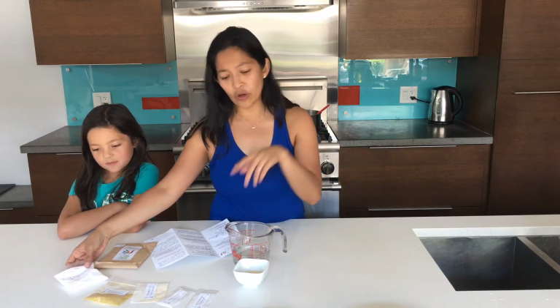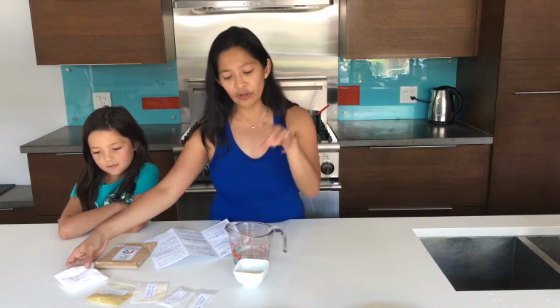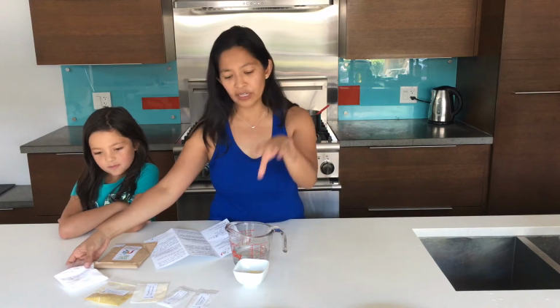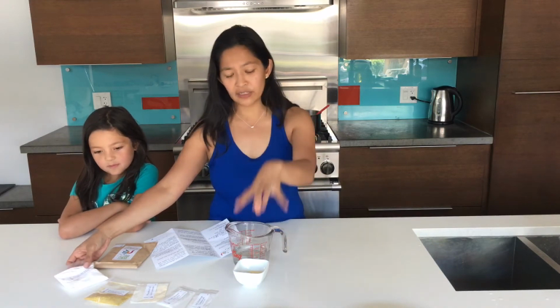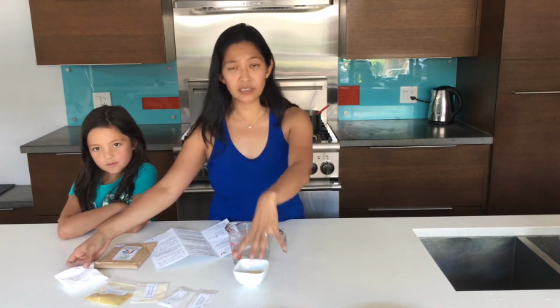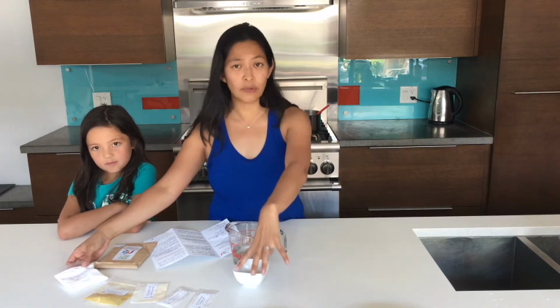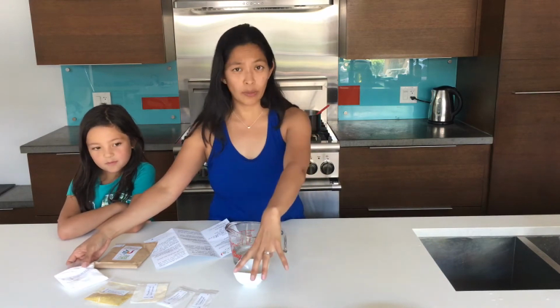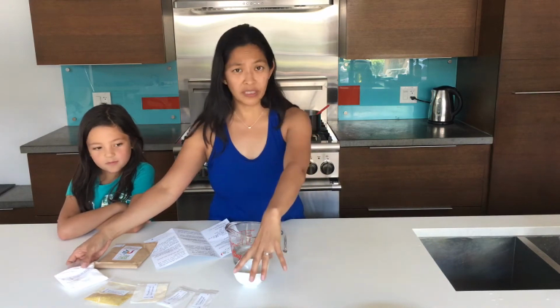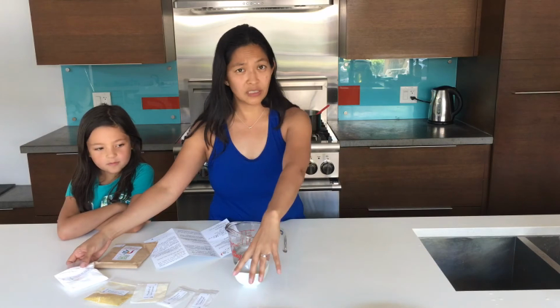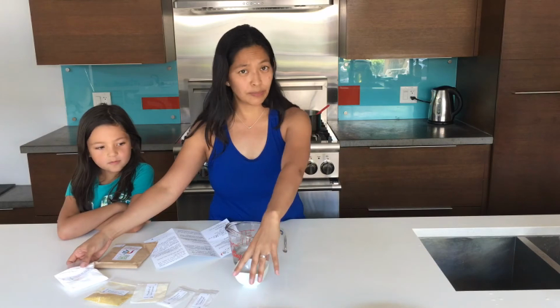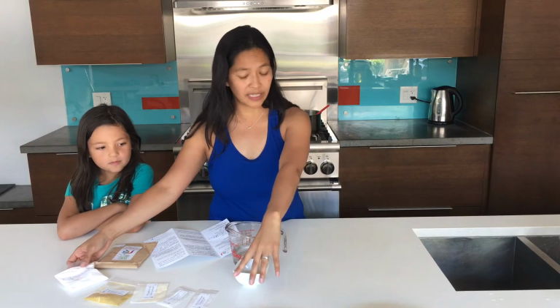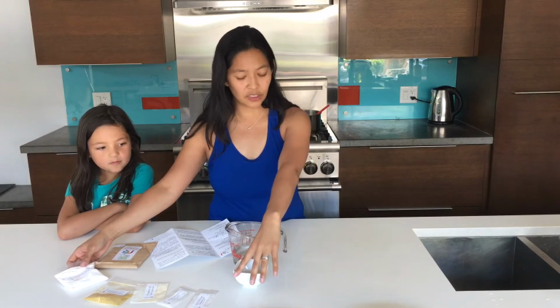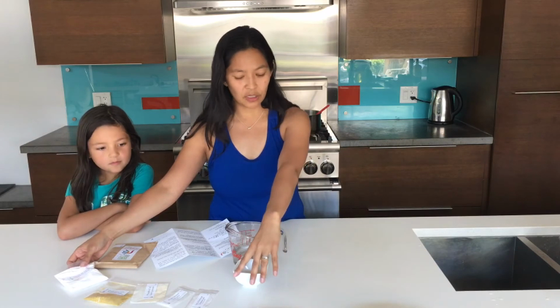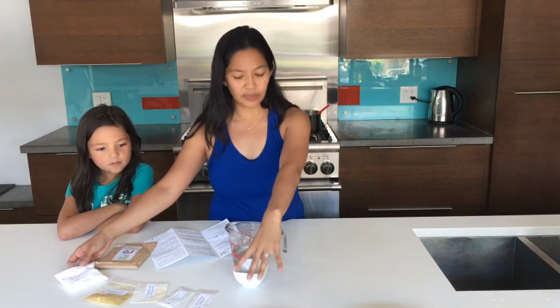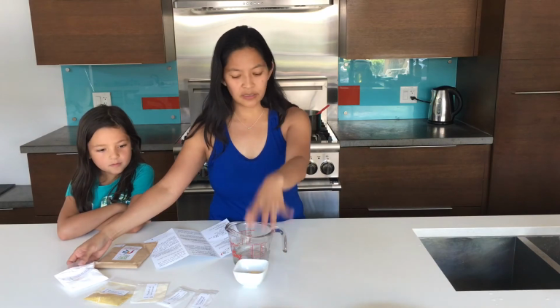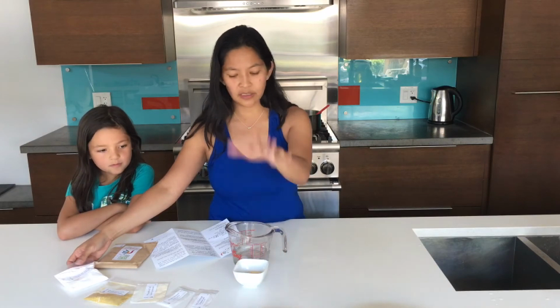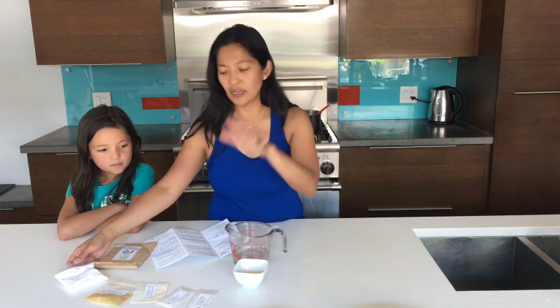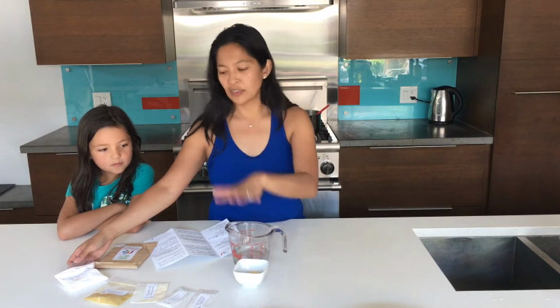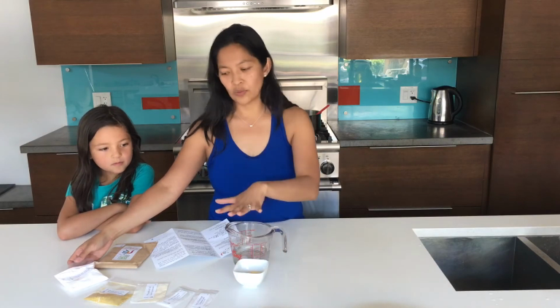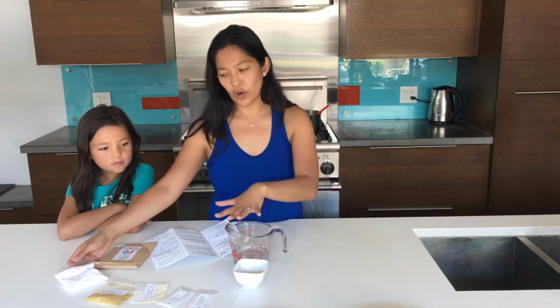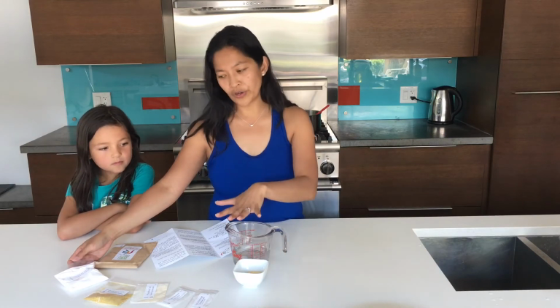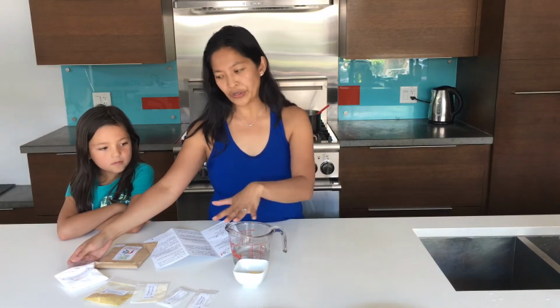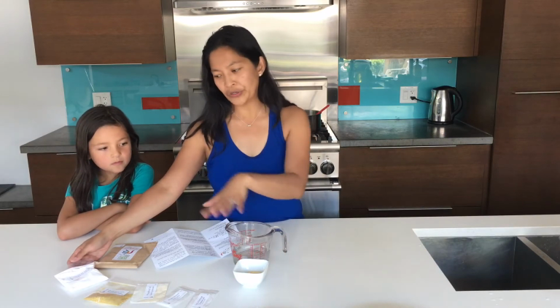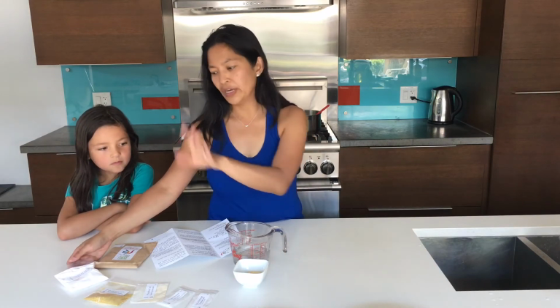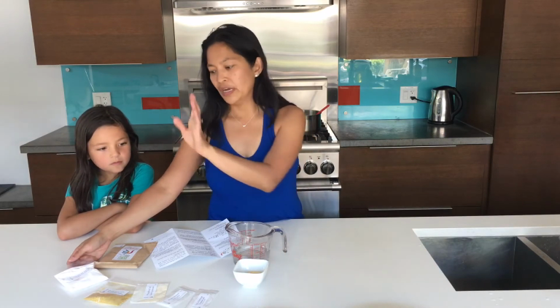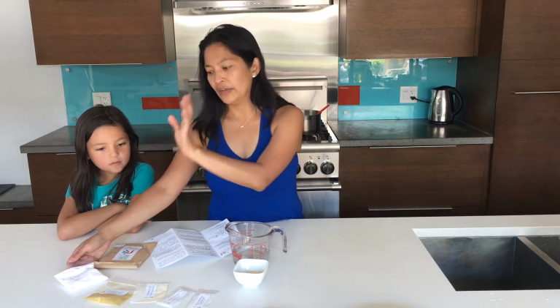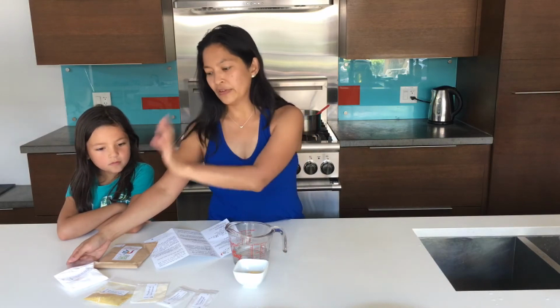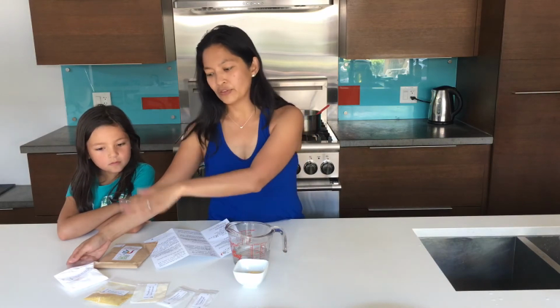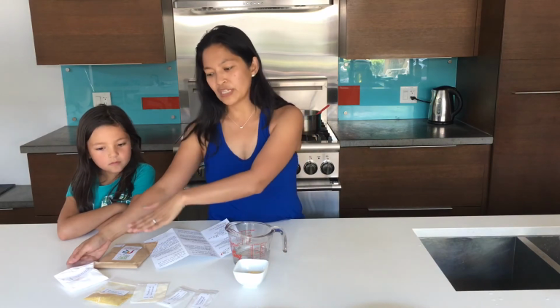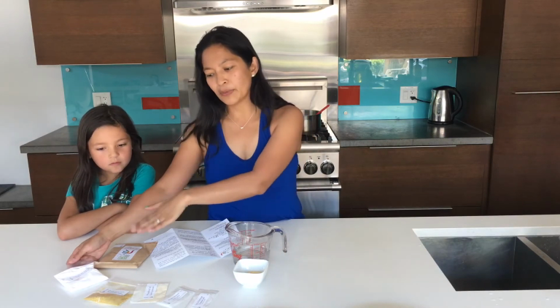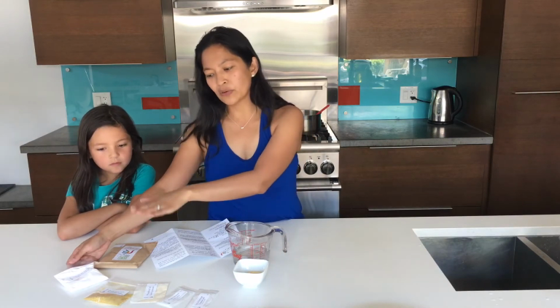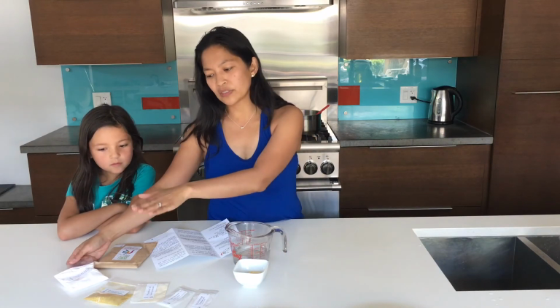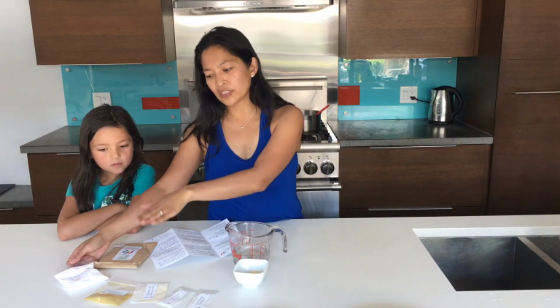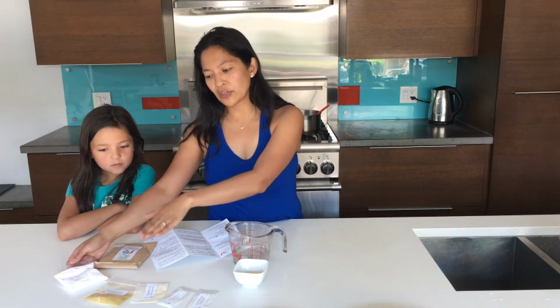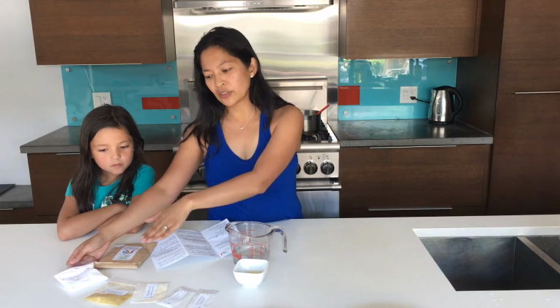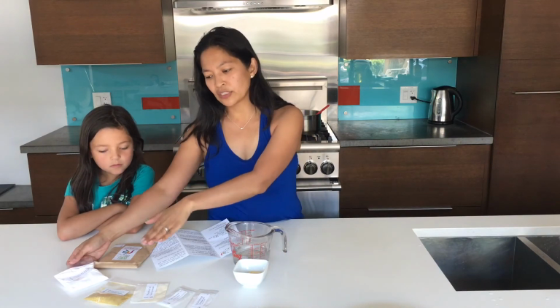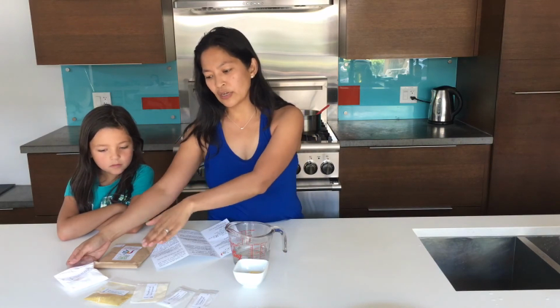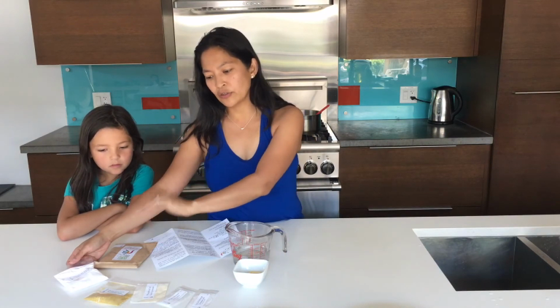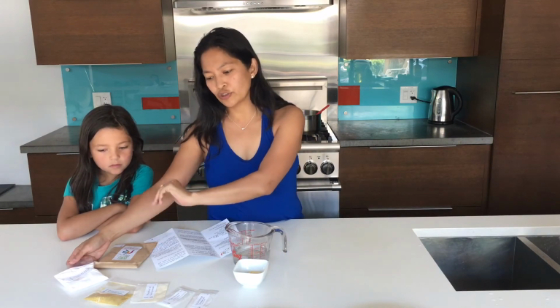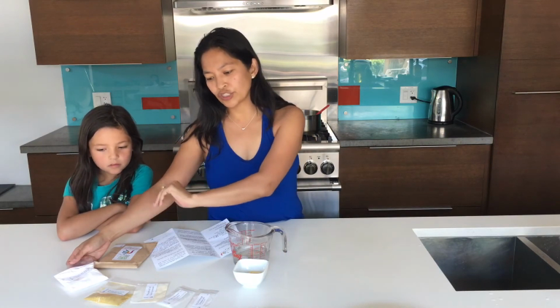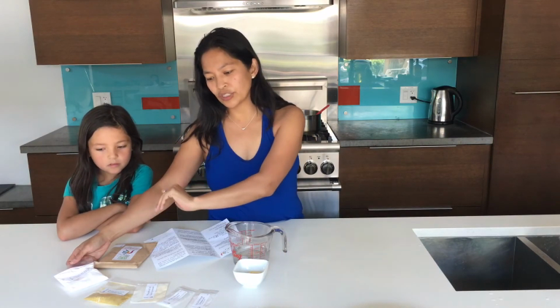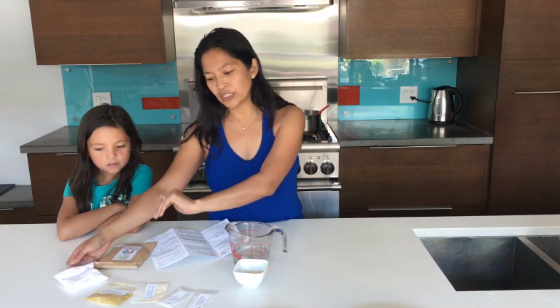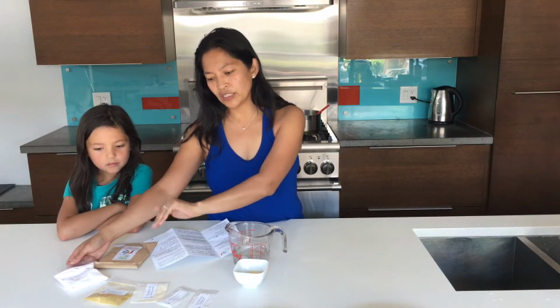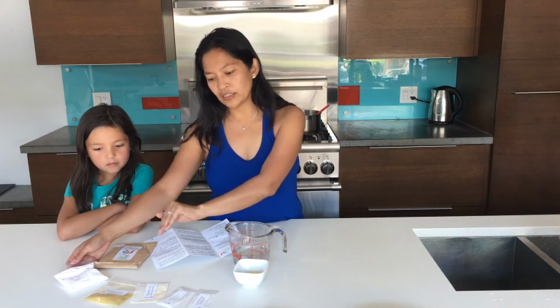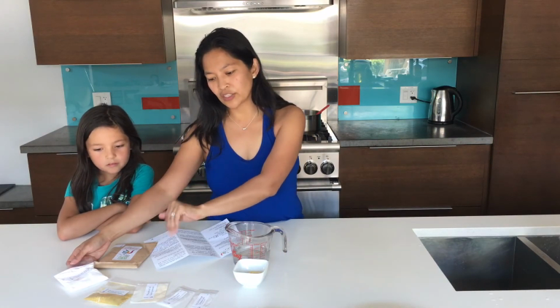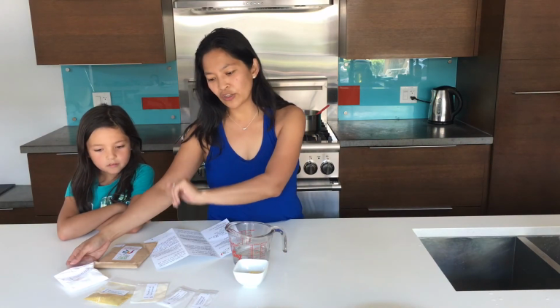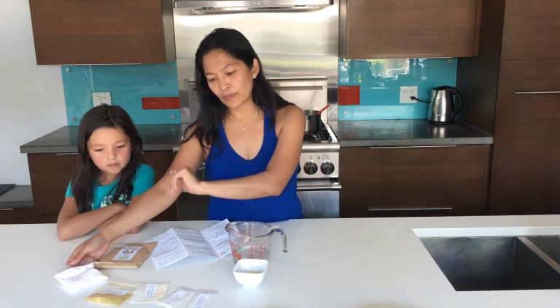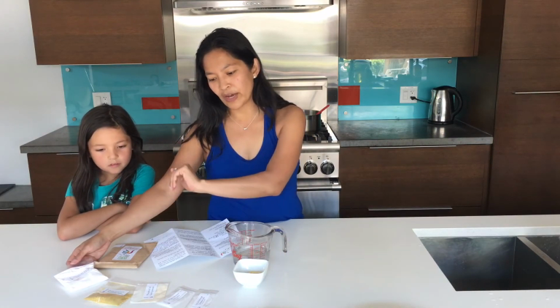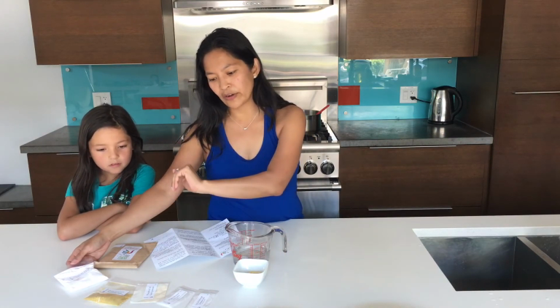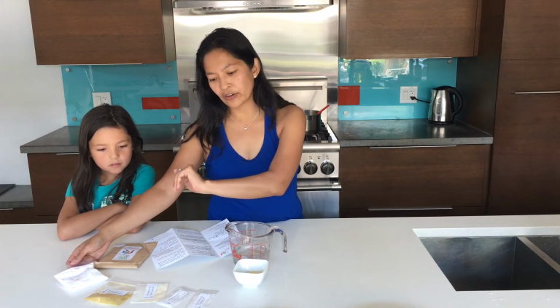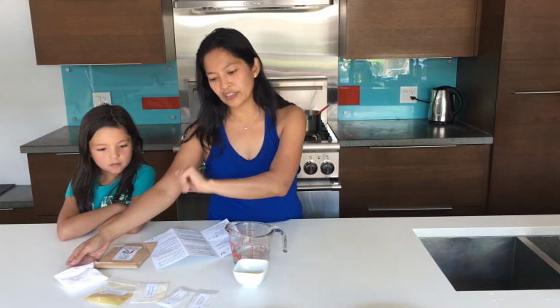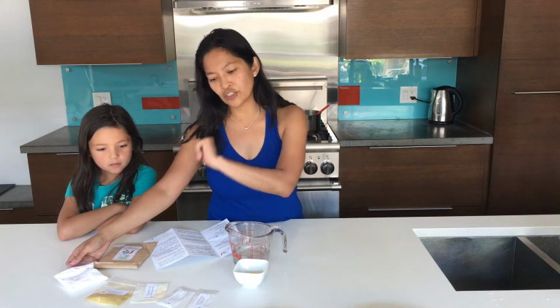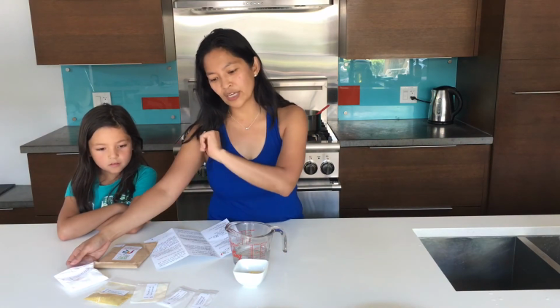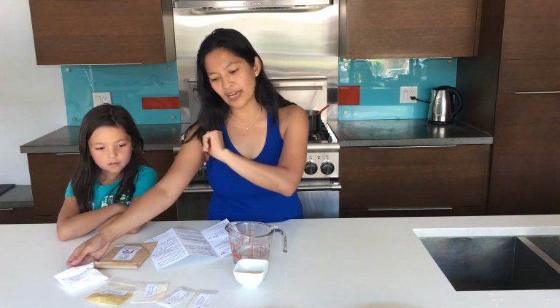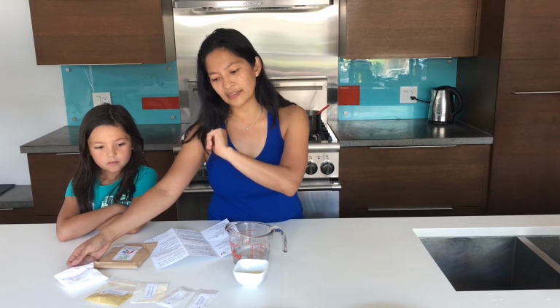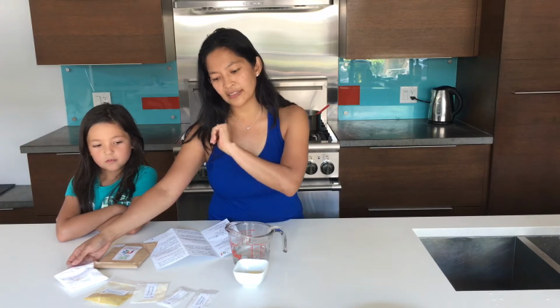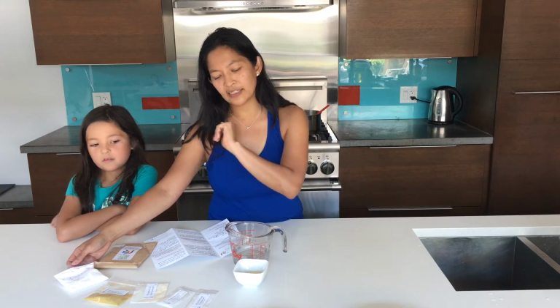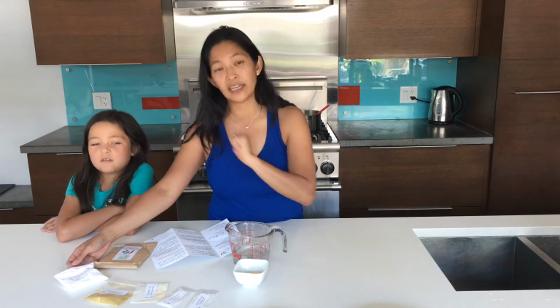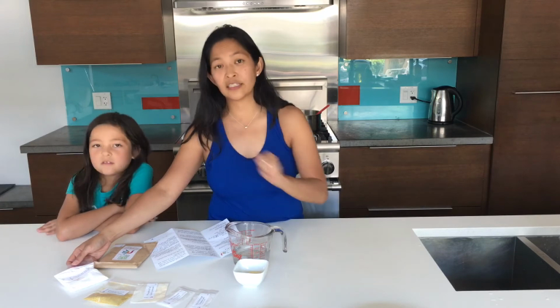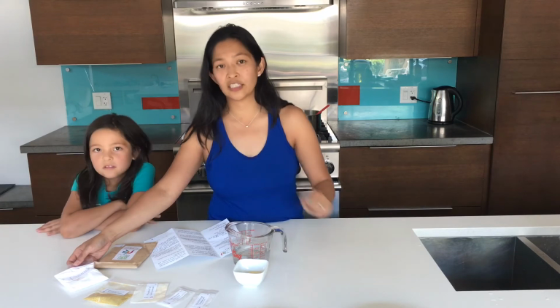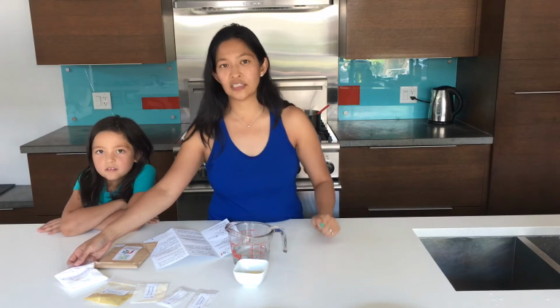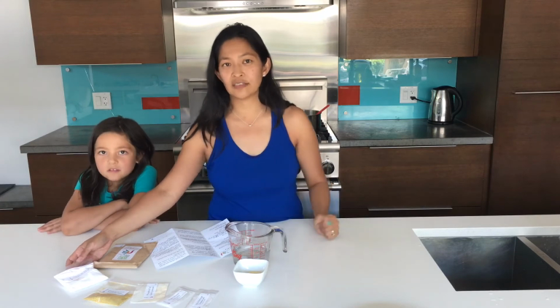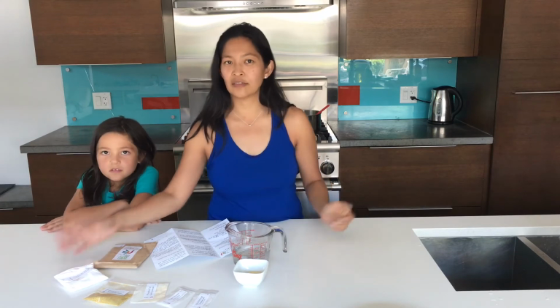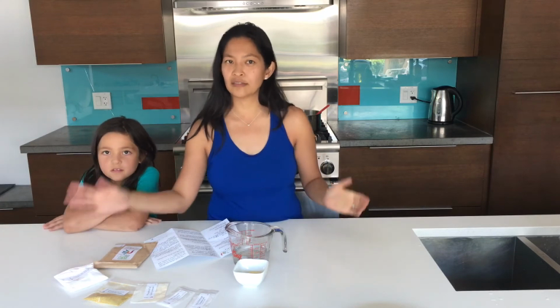It has everything all measured out for you. So all you need is some blanched almonds, some water, and then there's tapioca starch, nutritional yeast, garlic powder, citric acid, and cheese salt.